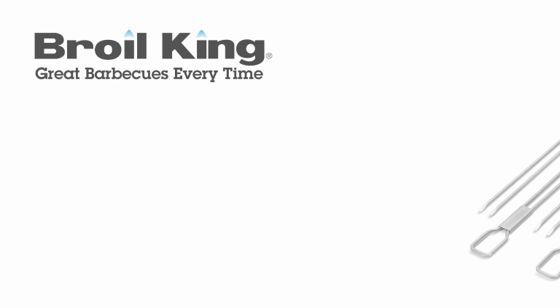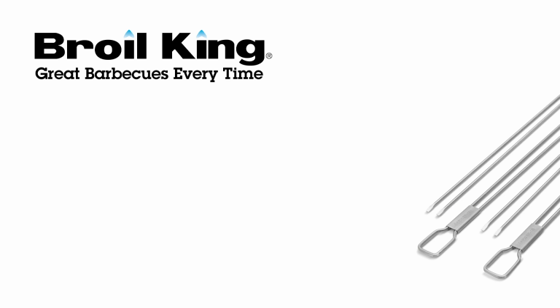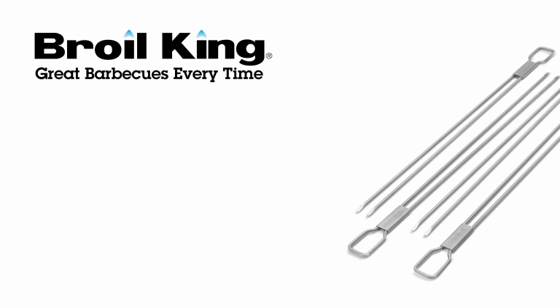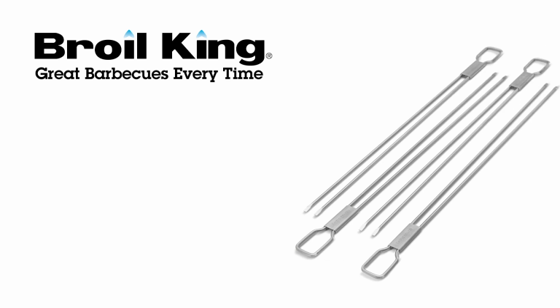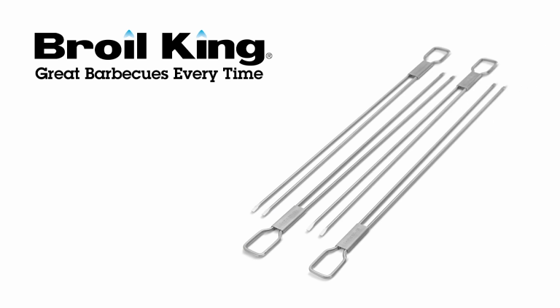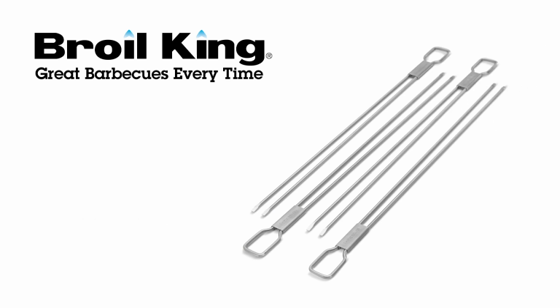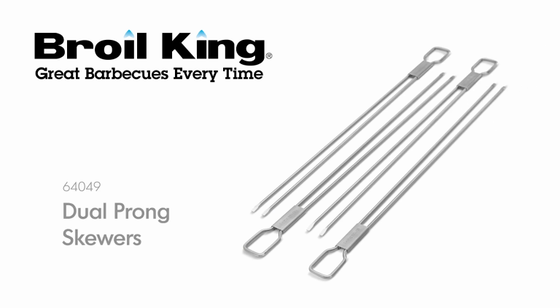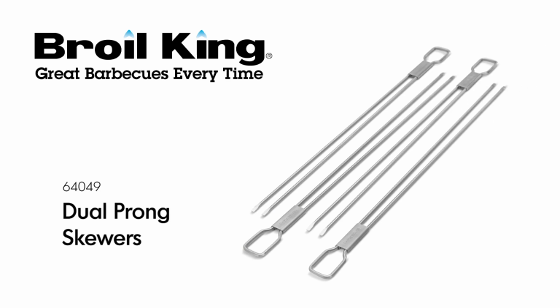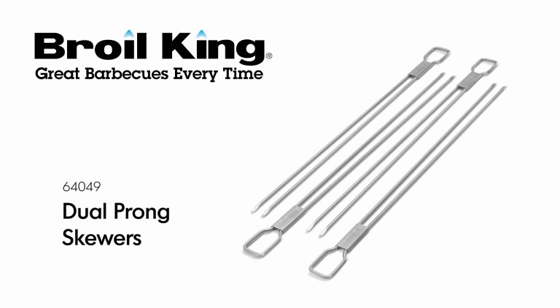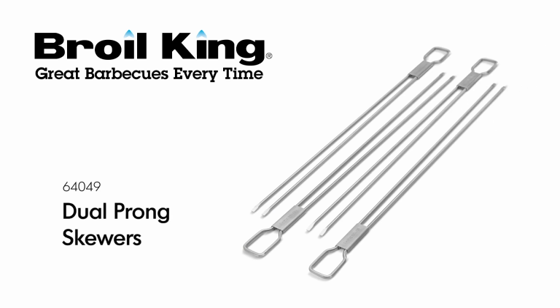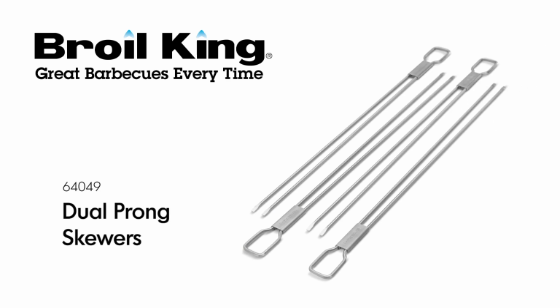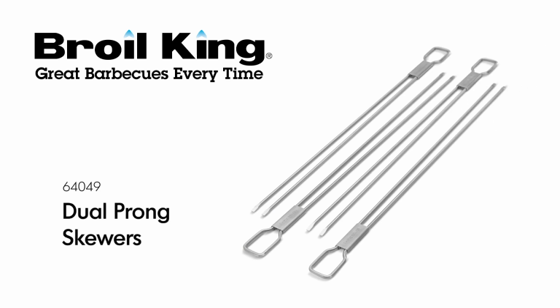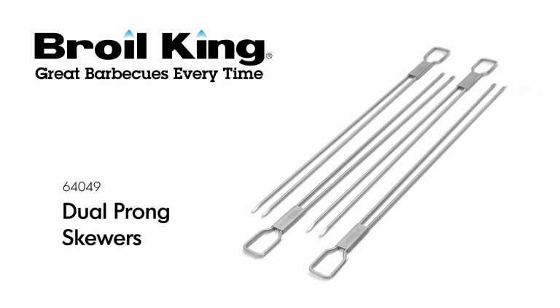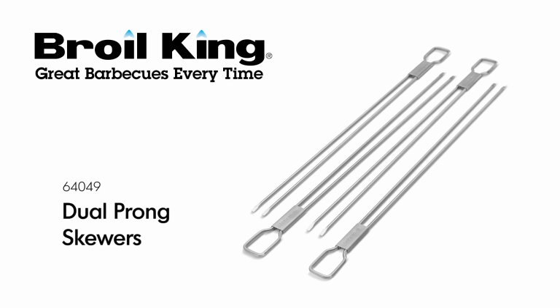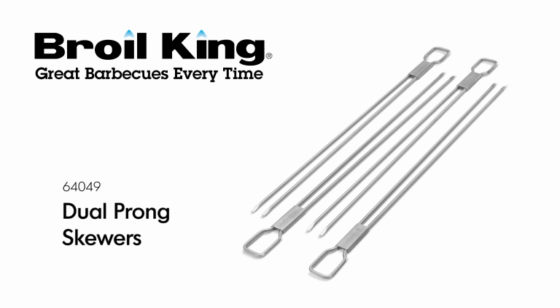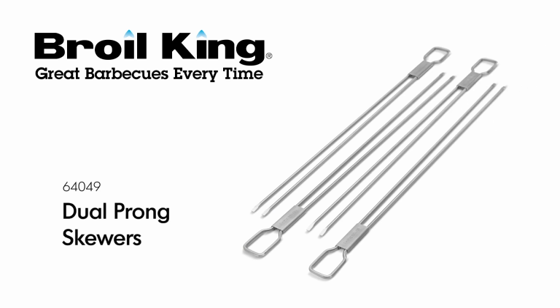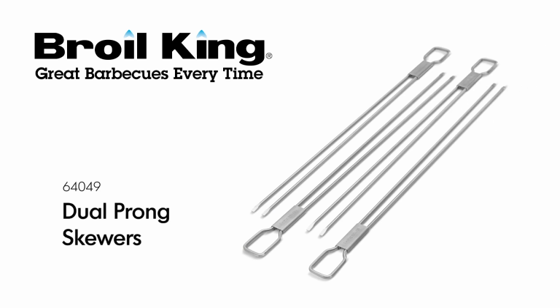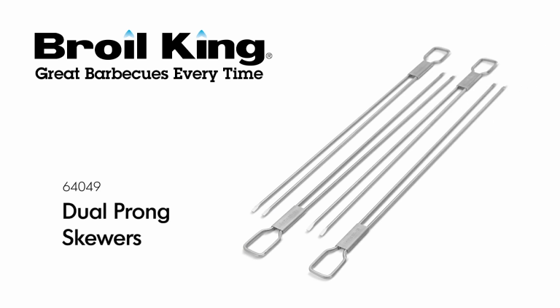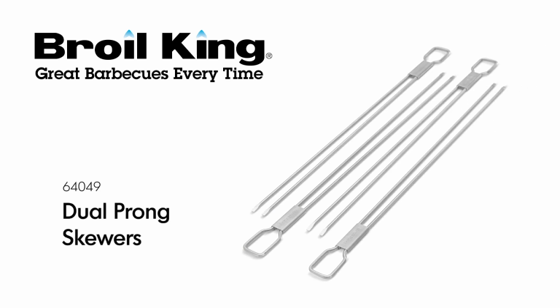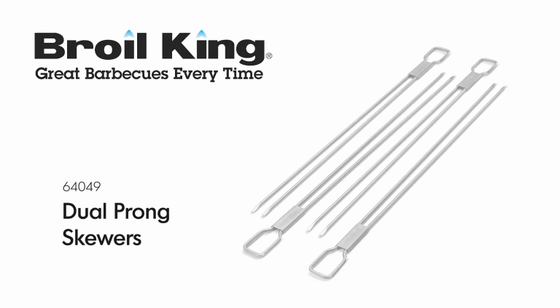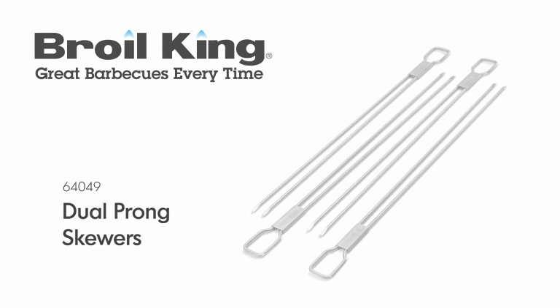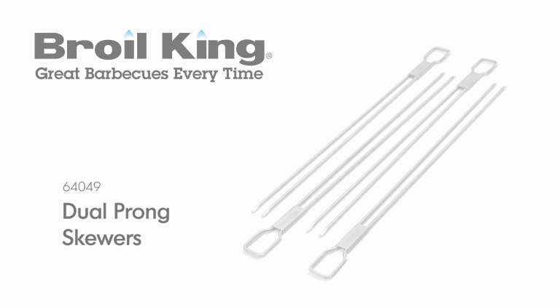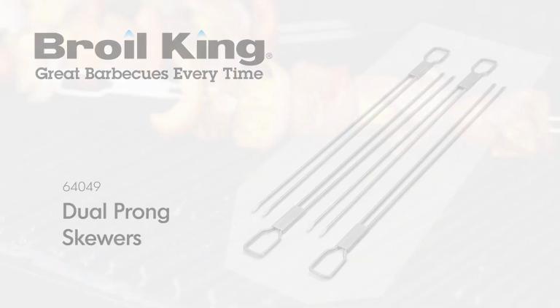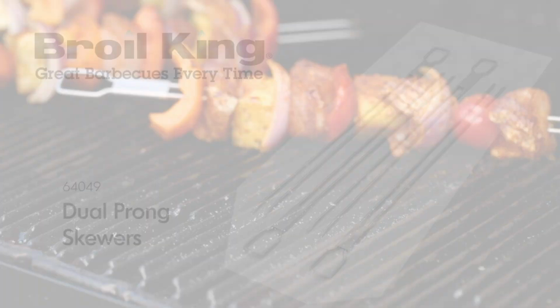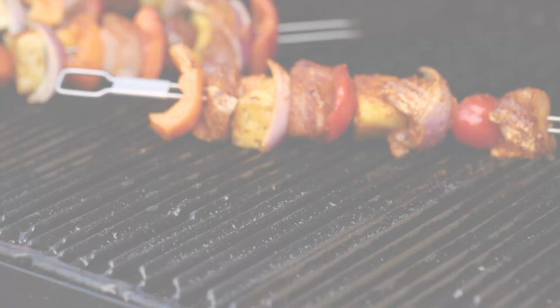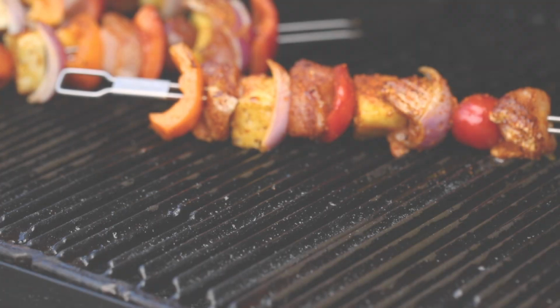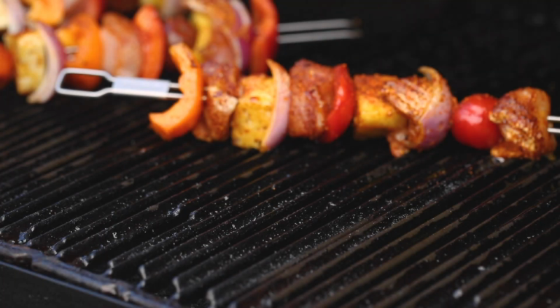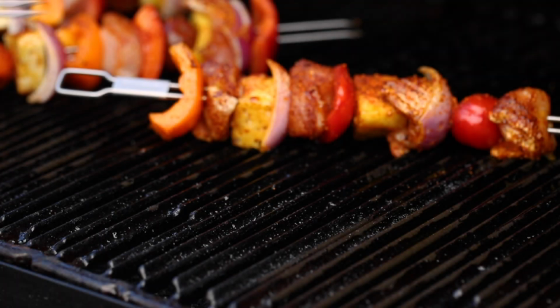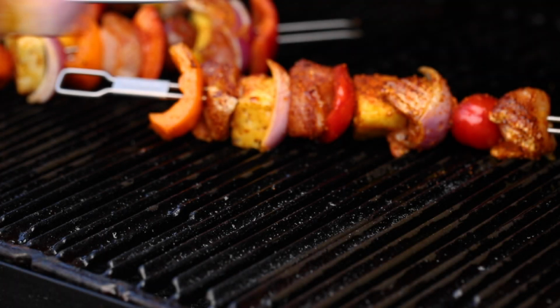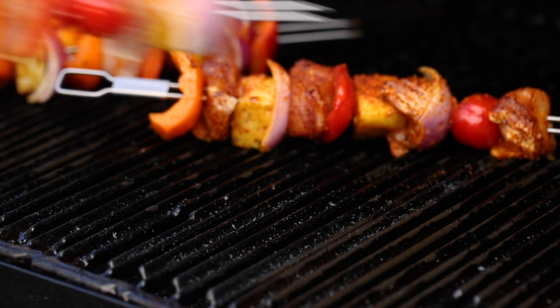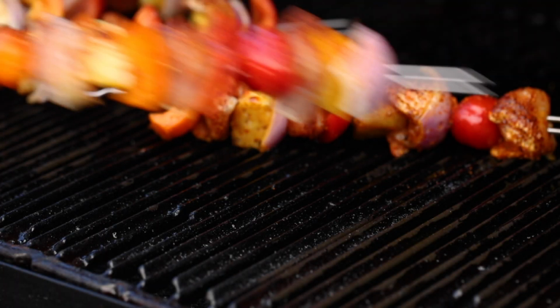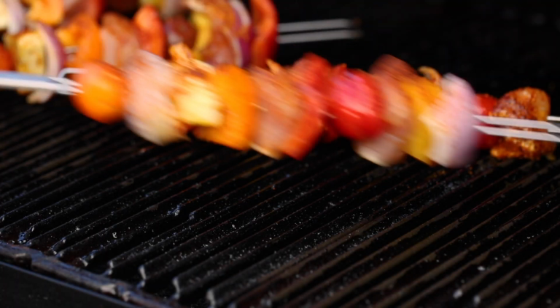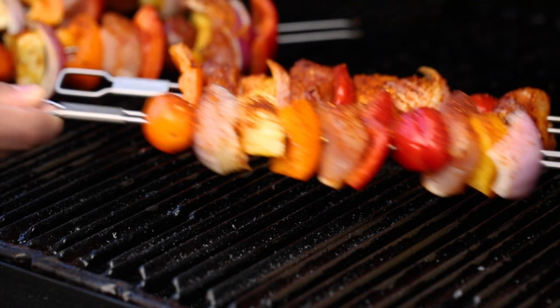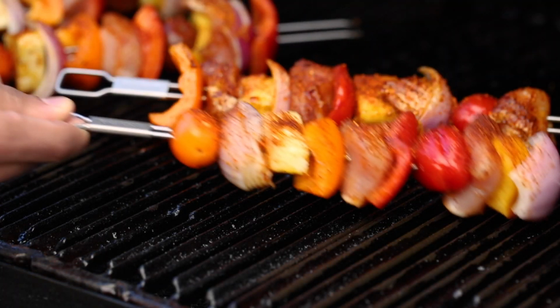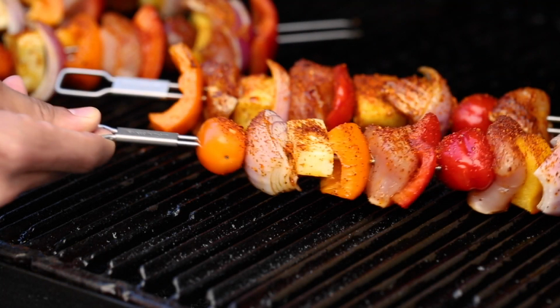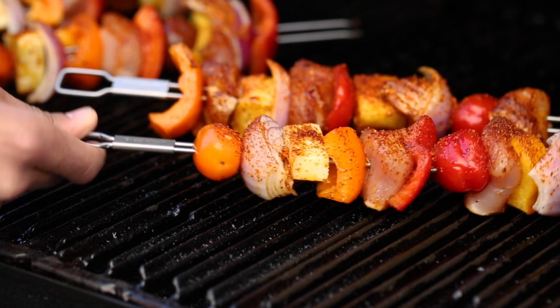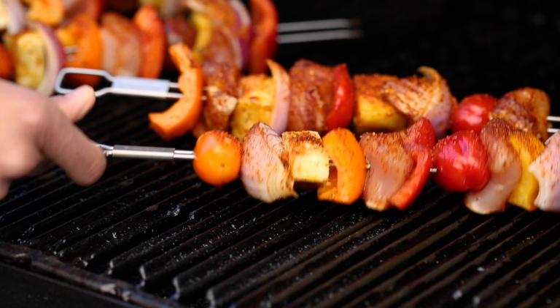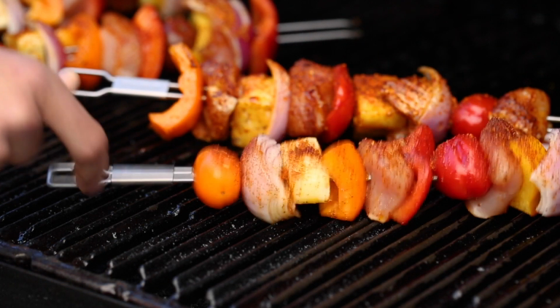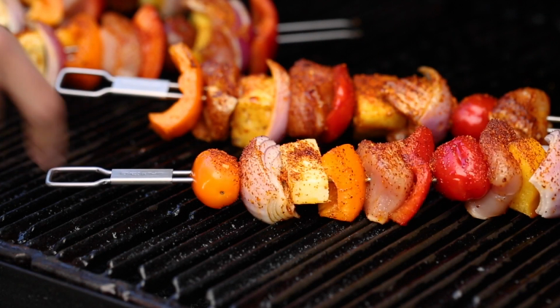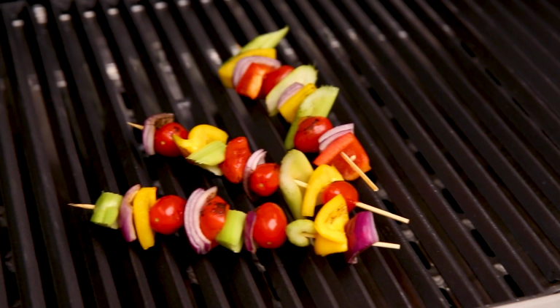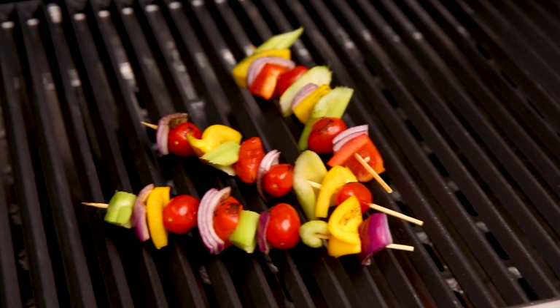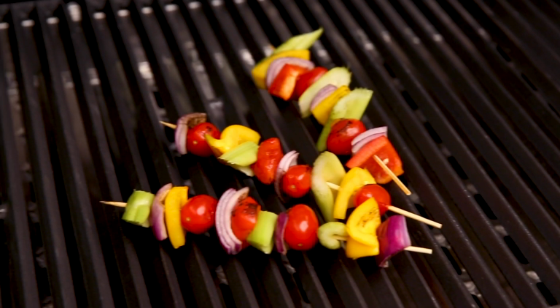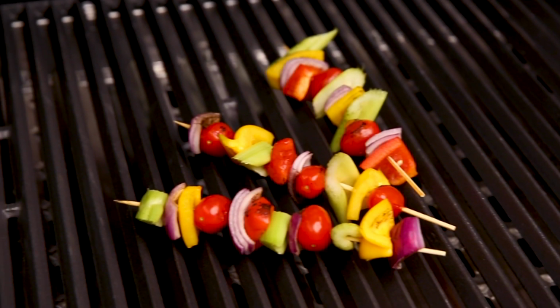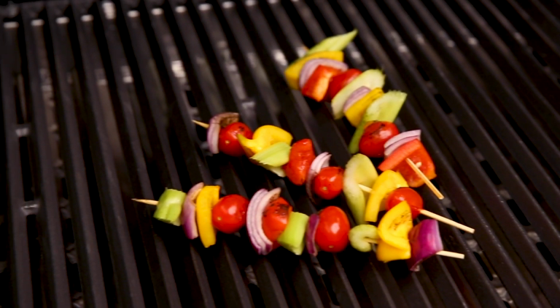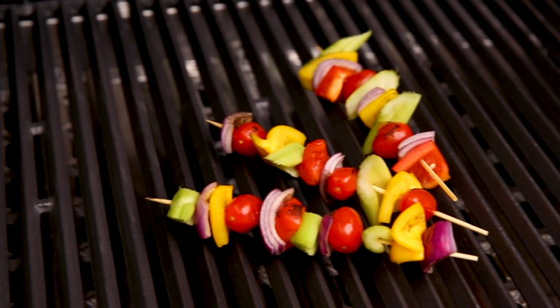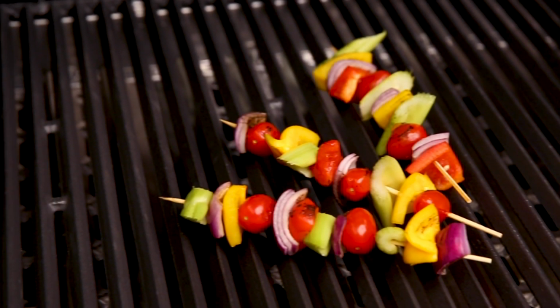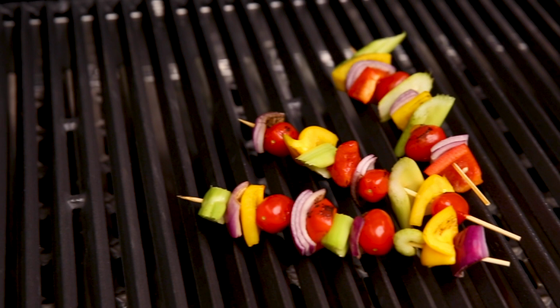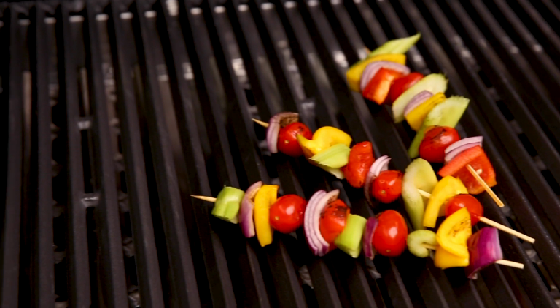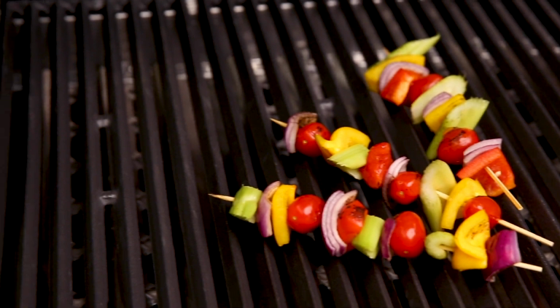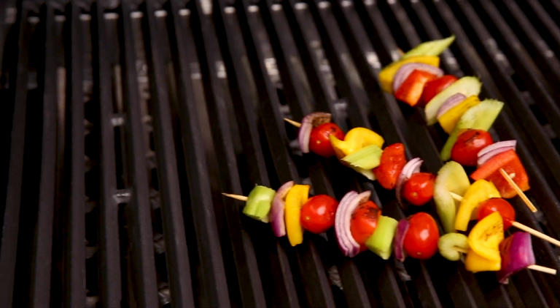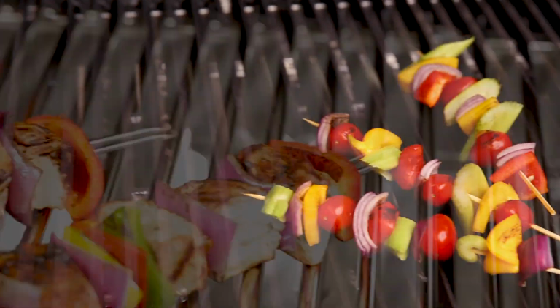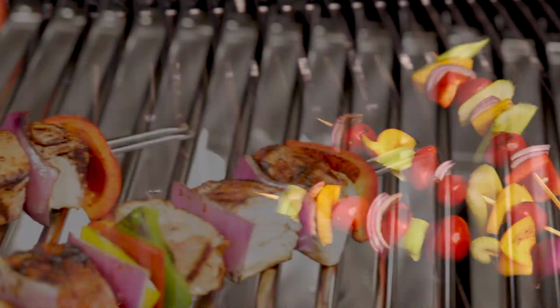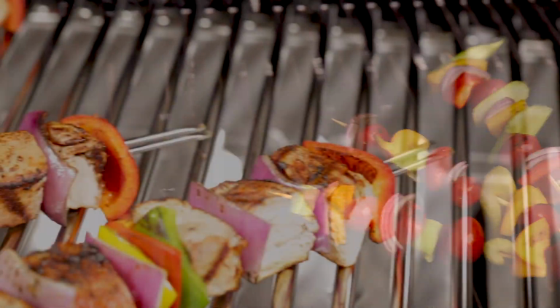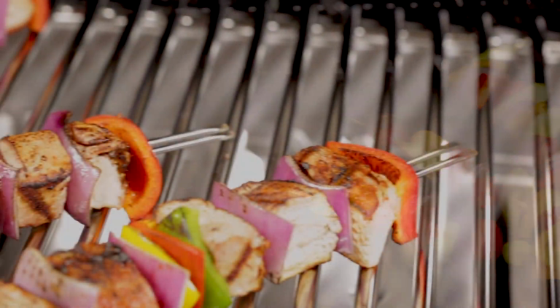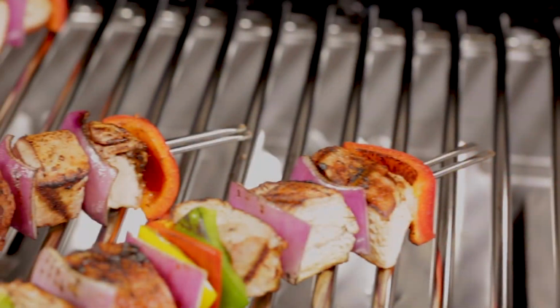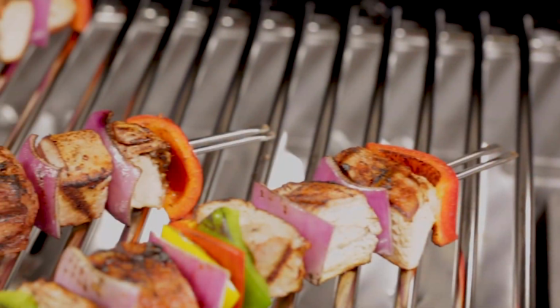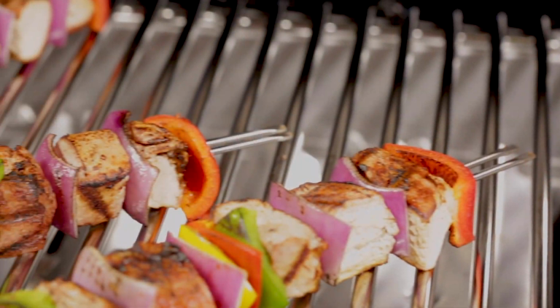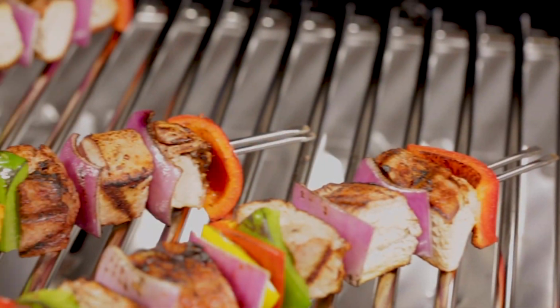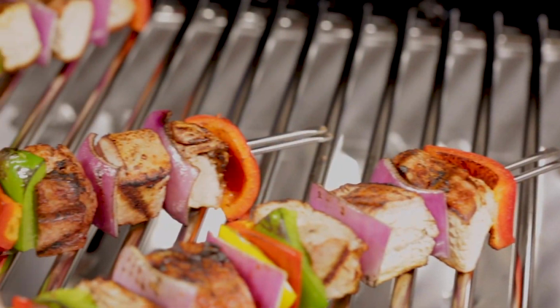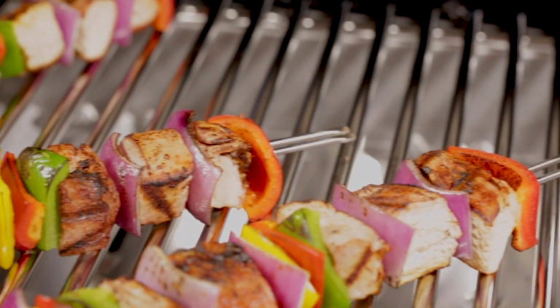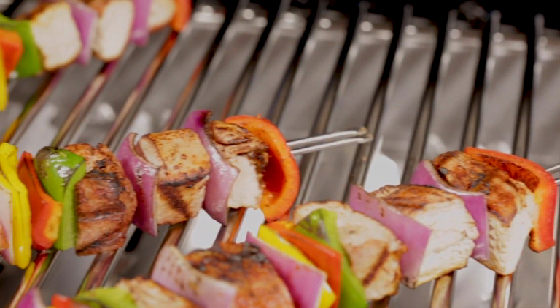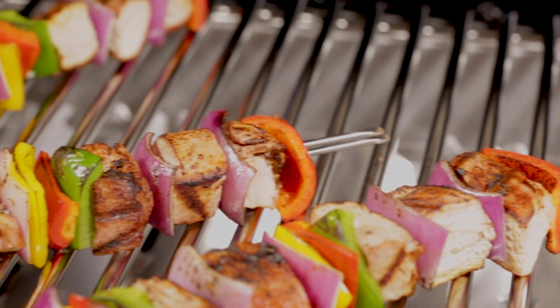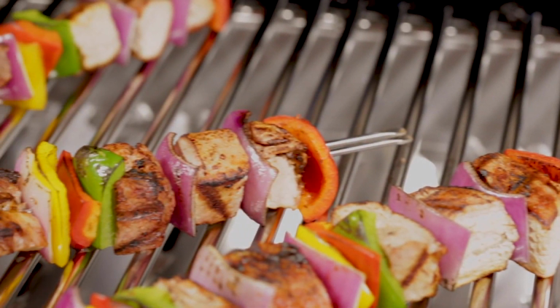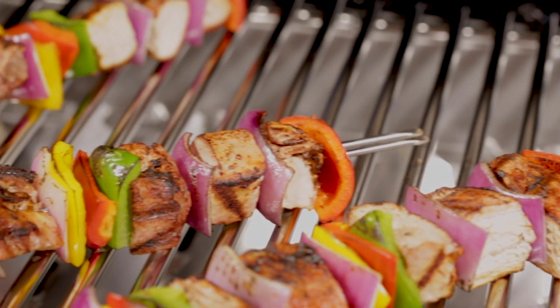The BROYL KING DUAL PRONG SKEWERS. Two prongs are always better than one with the BROYL KING DUAL PRONG SKEWERS.